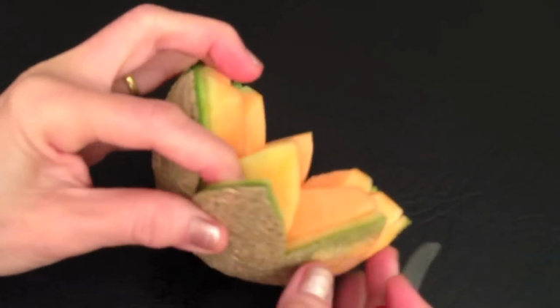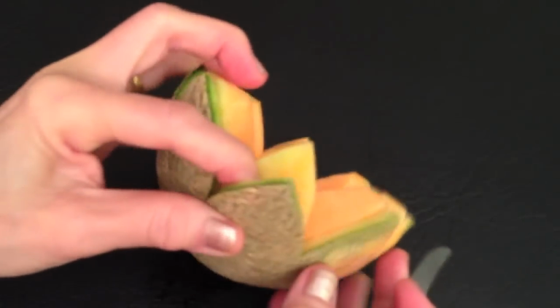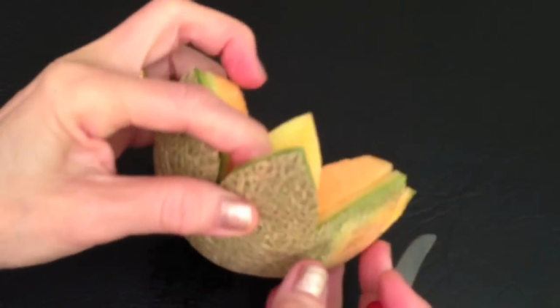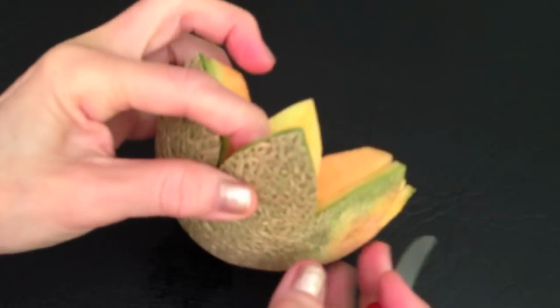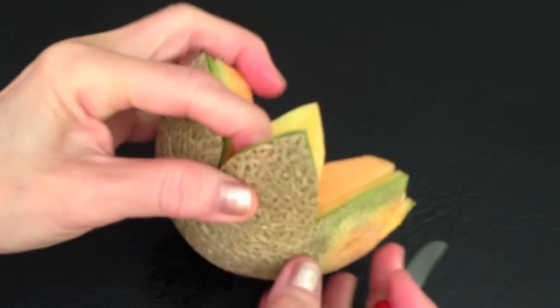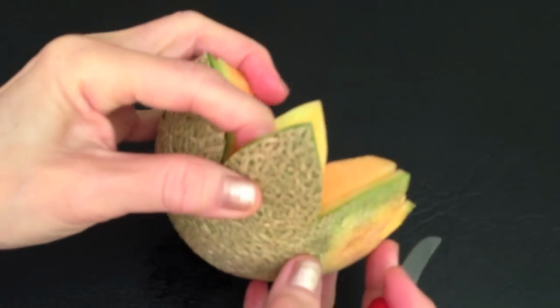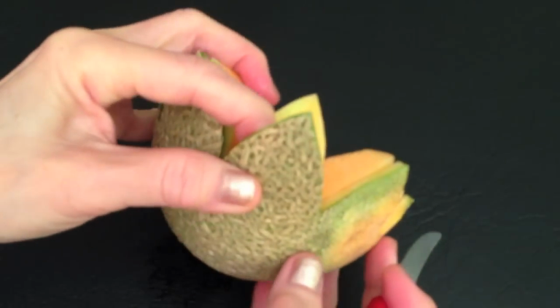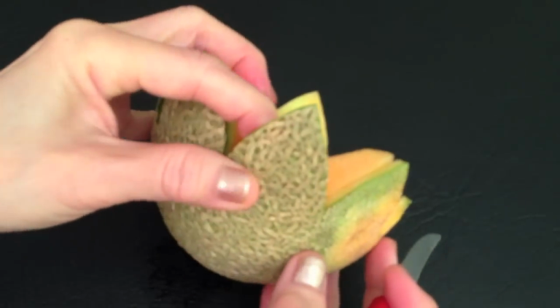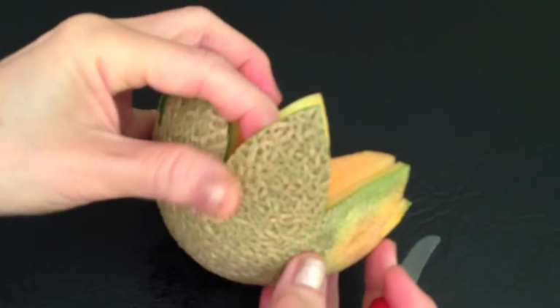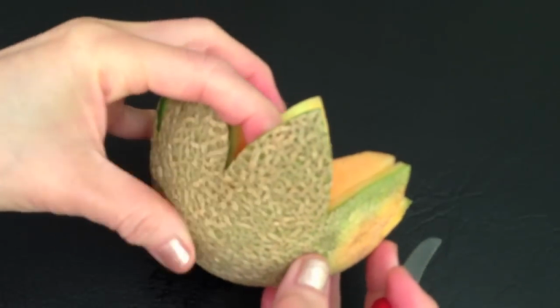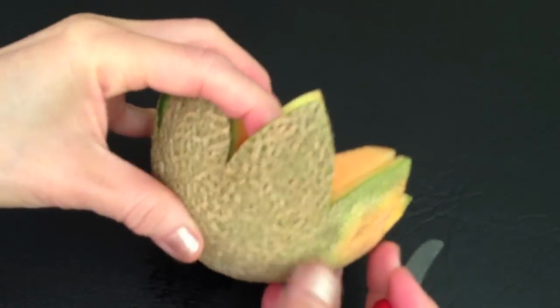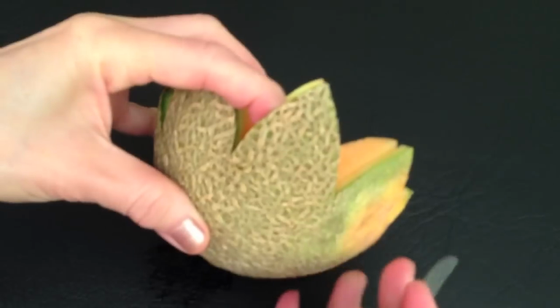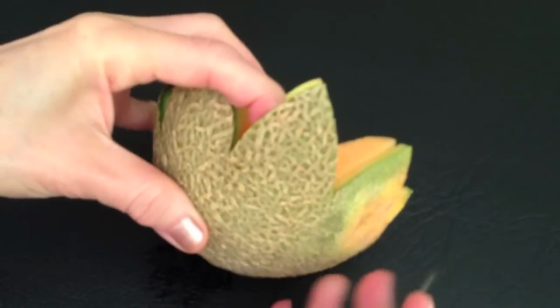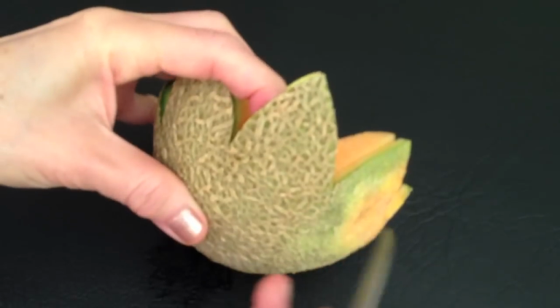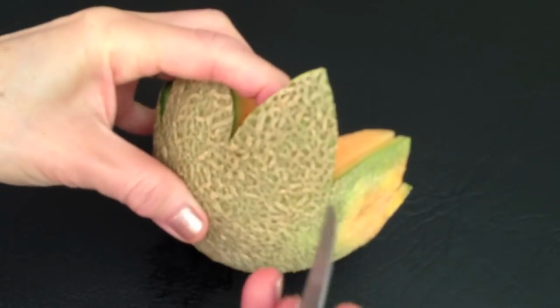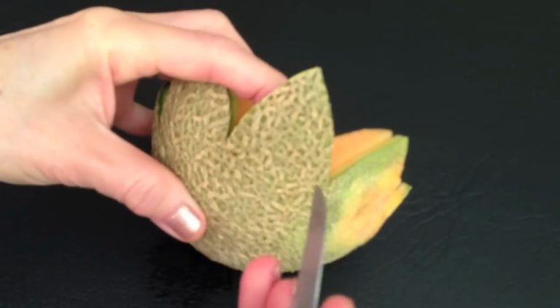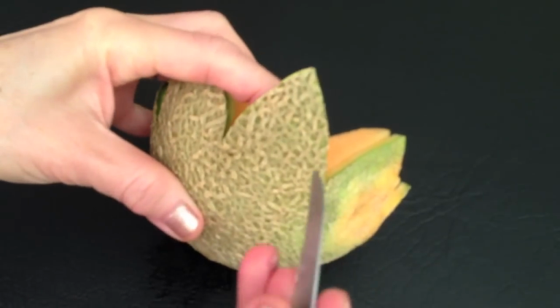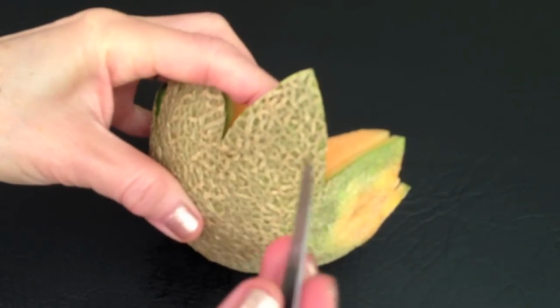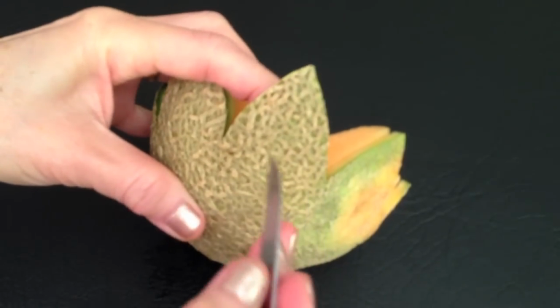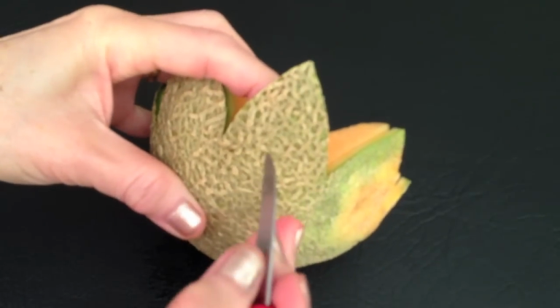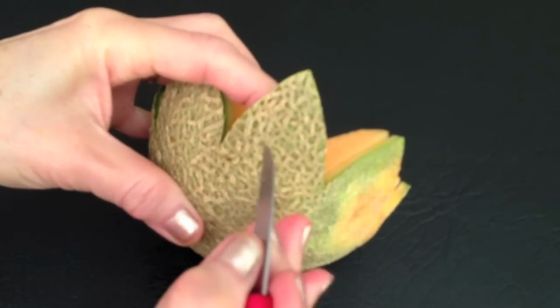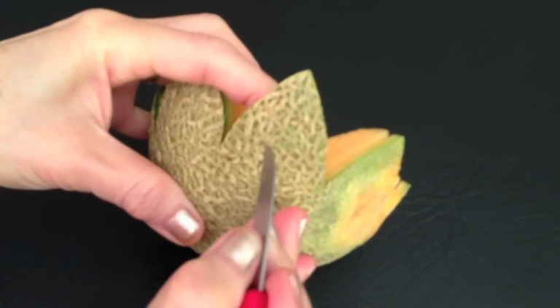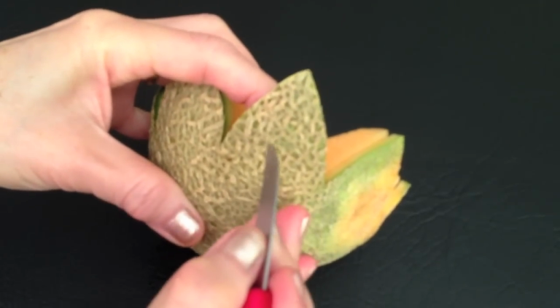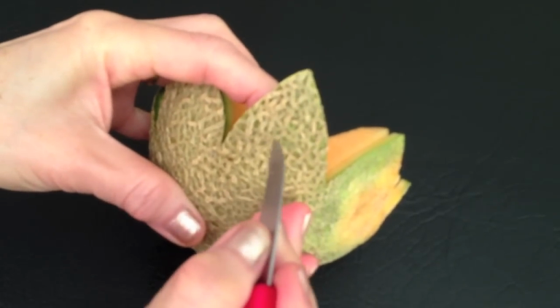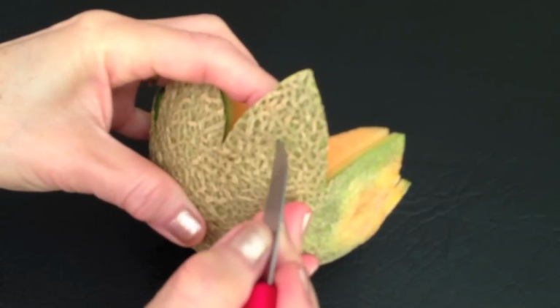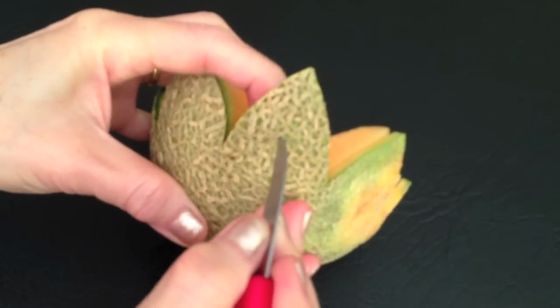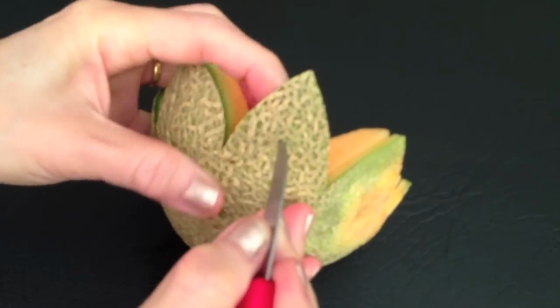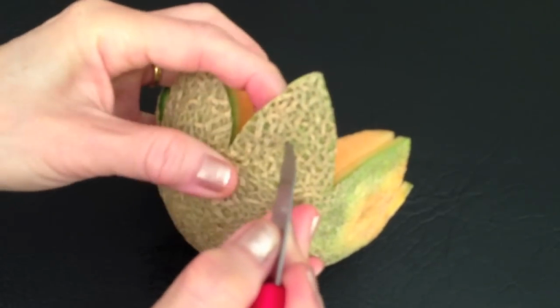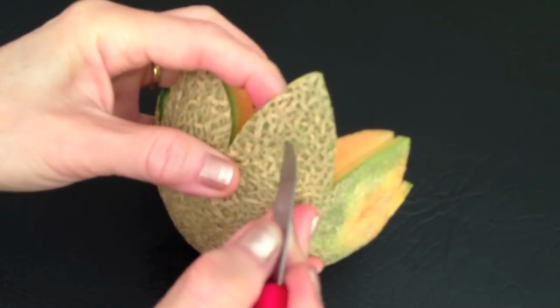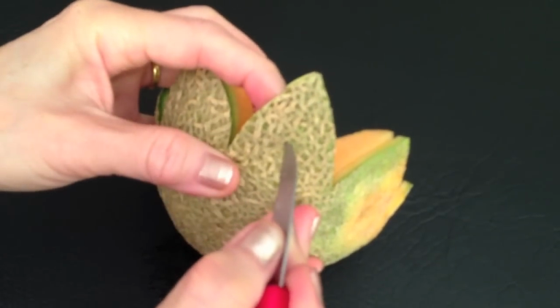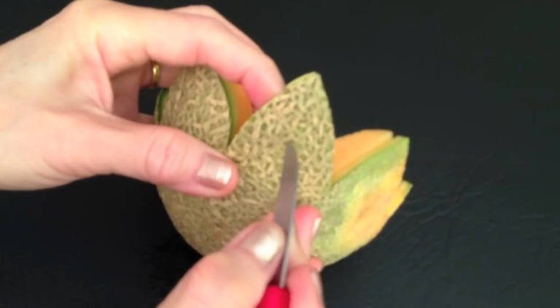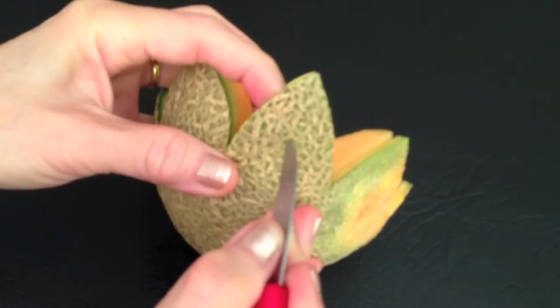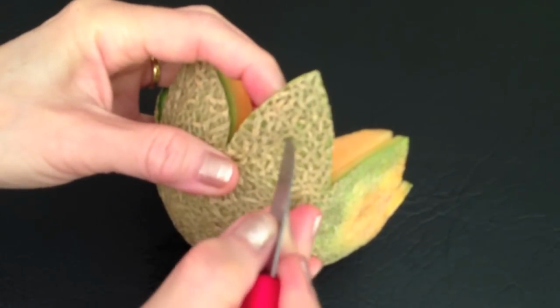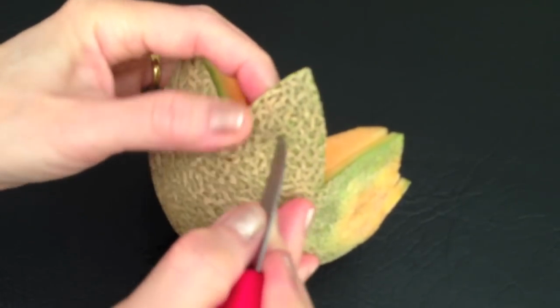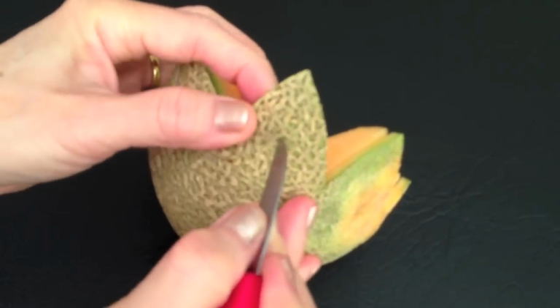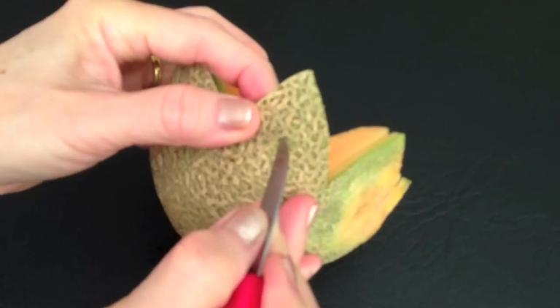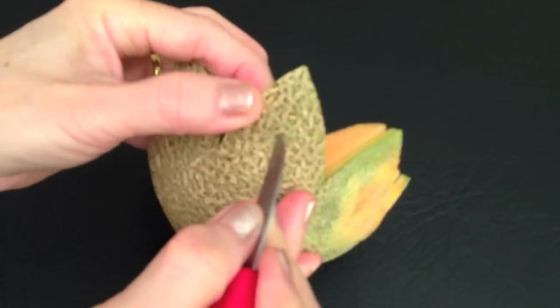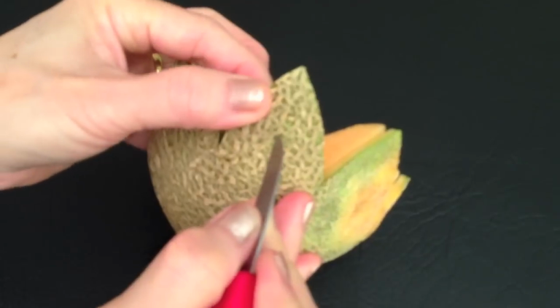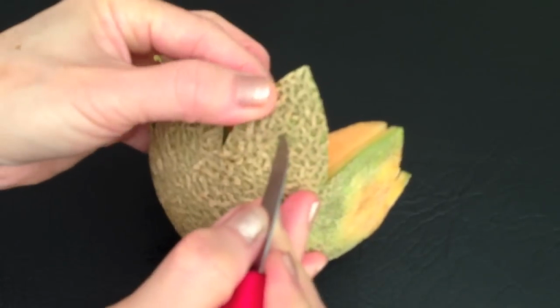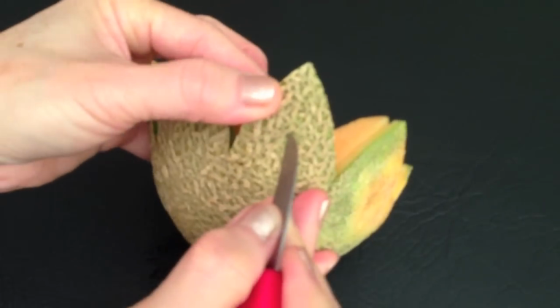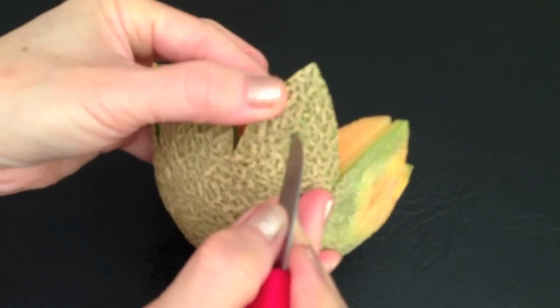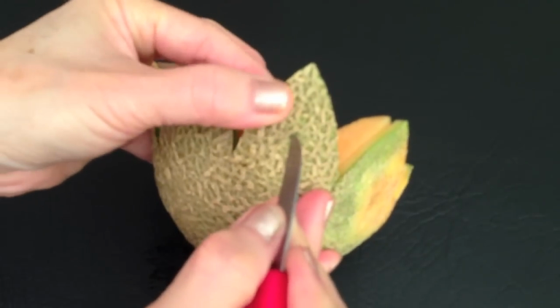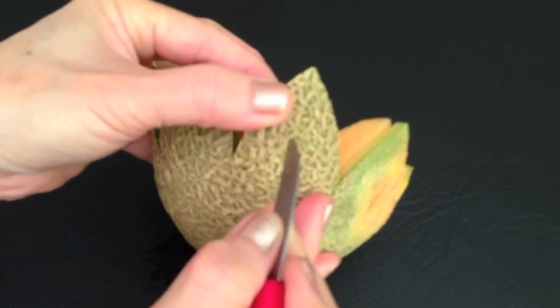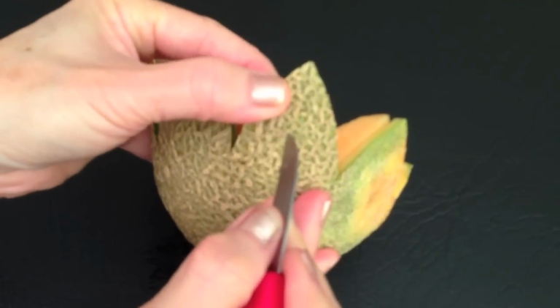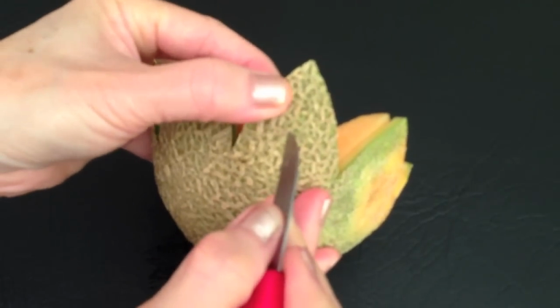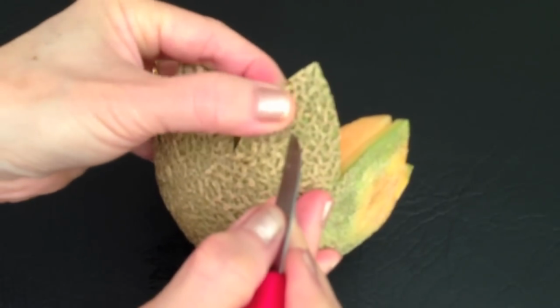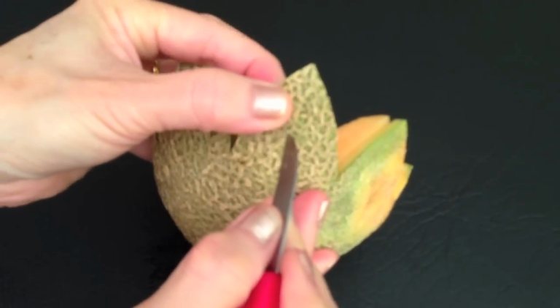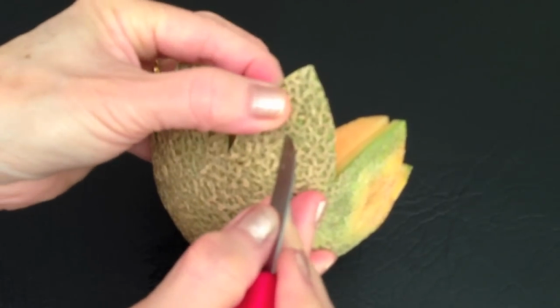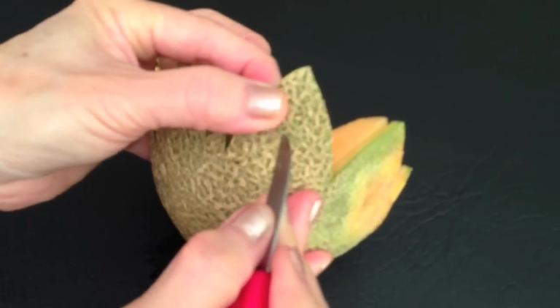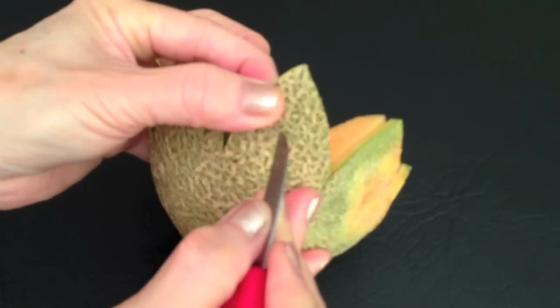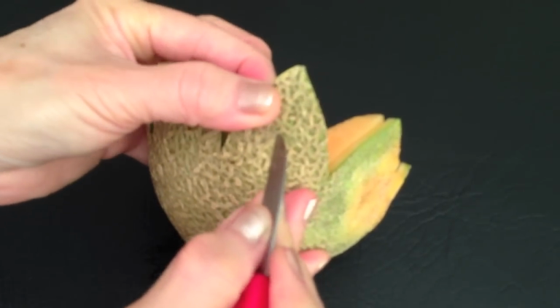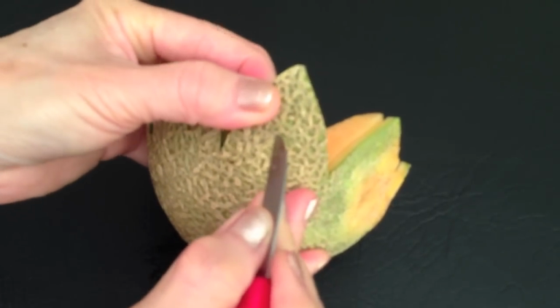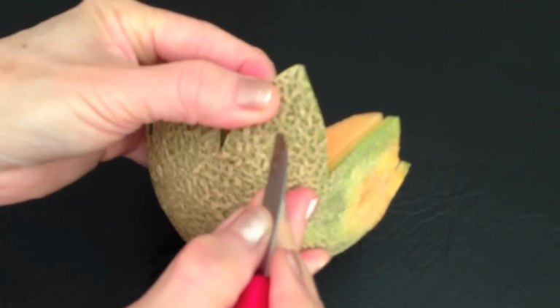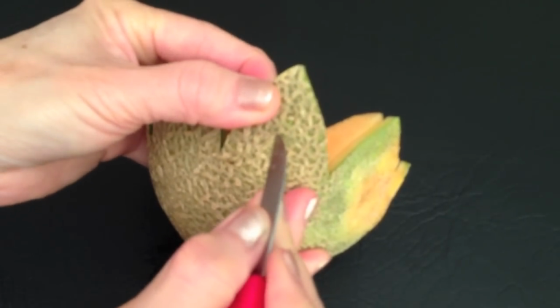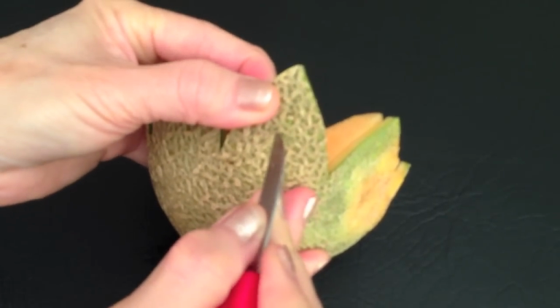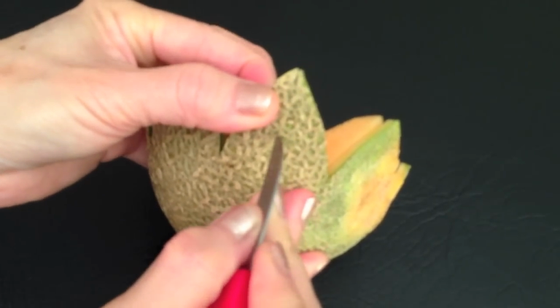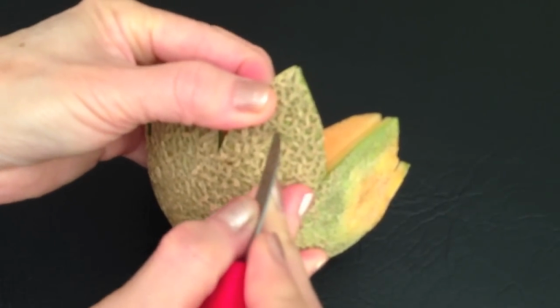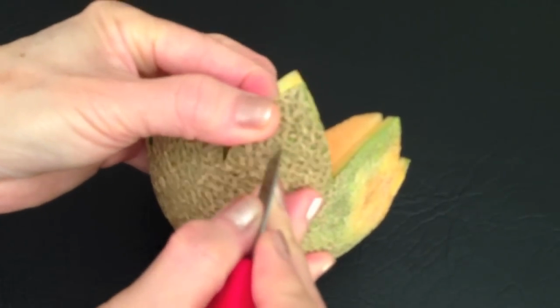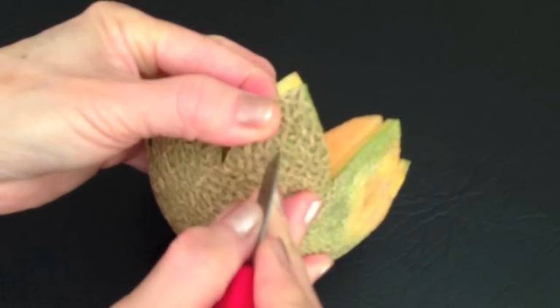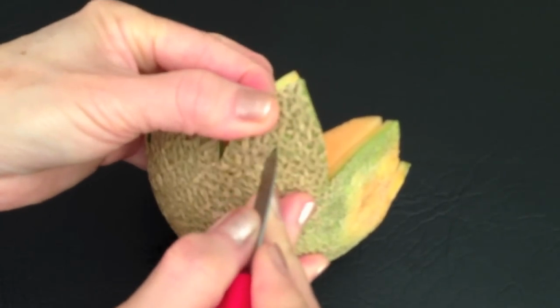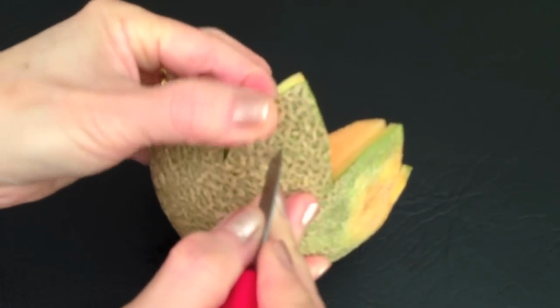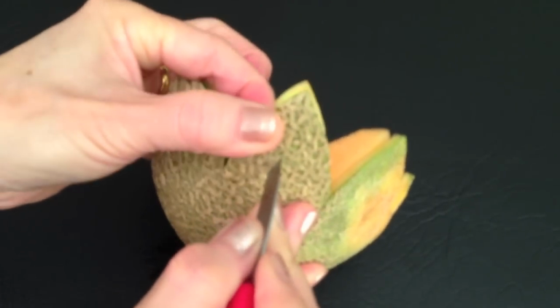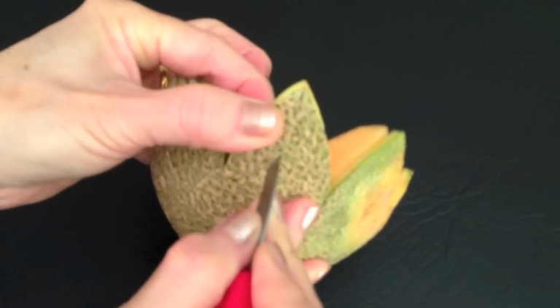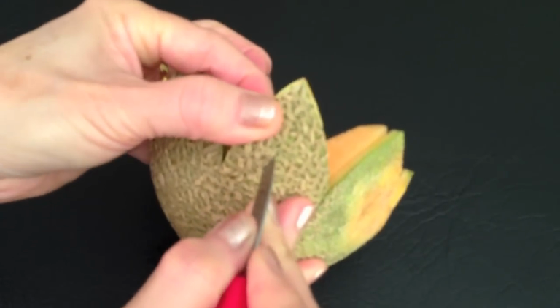After you have finished all sections, carve a little petal in the center of each large petal.